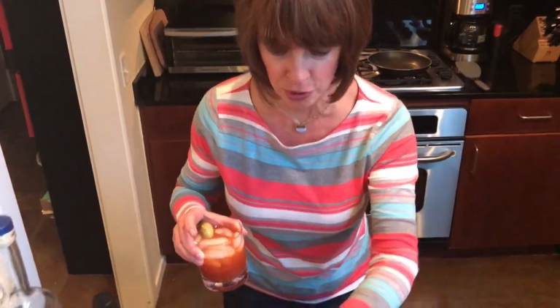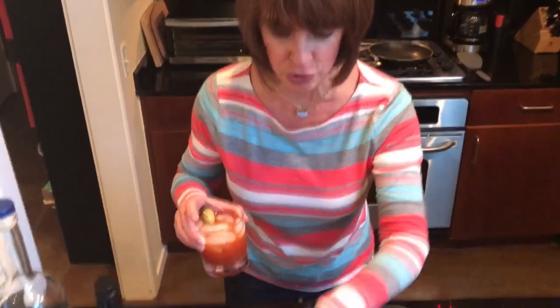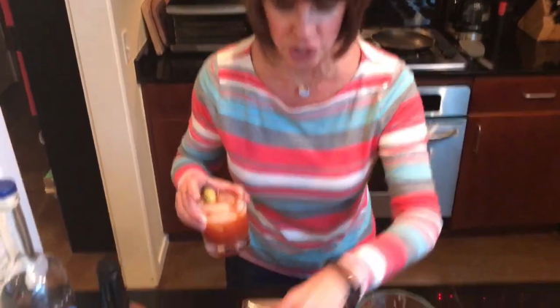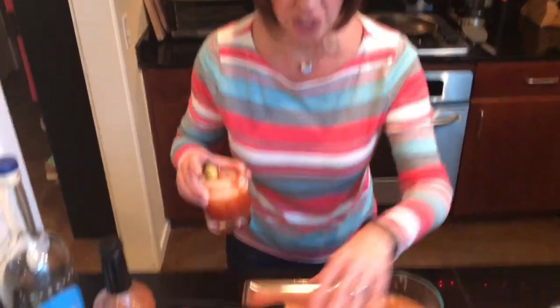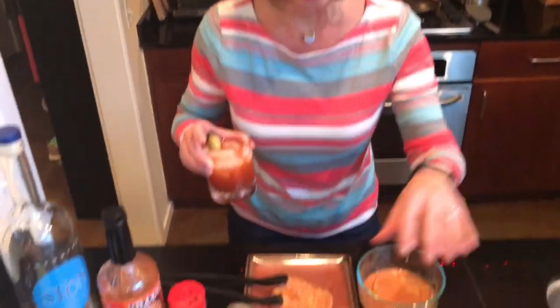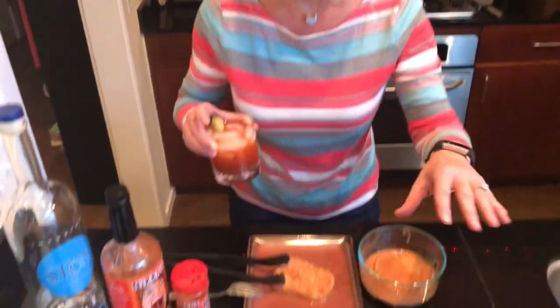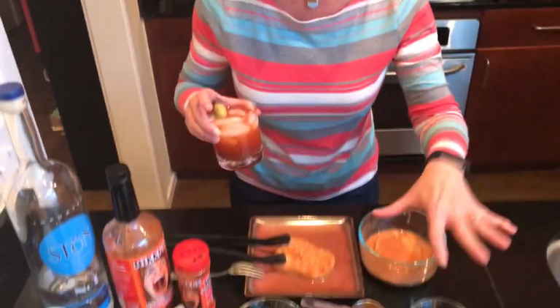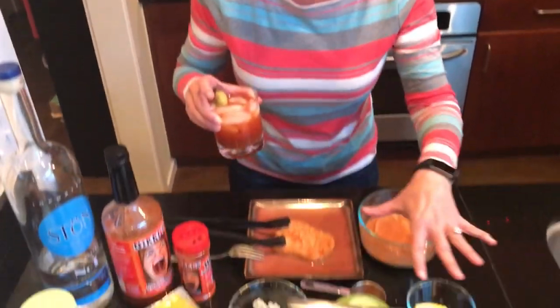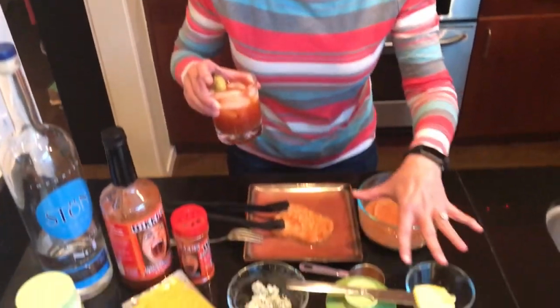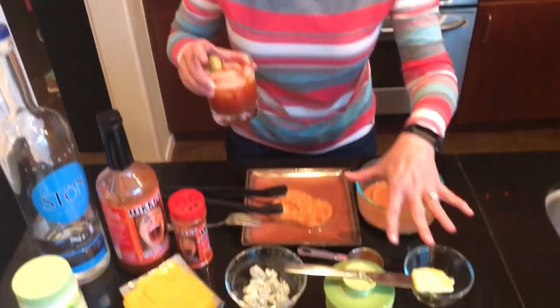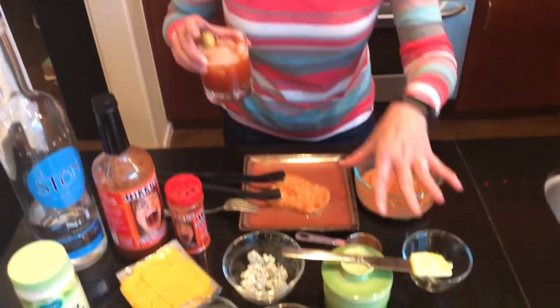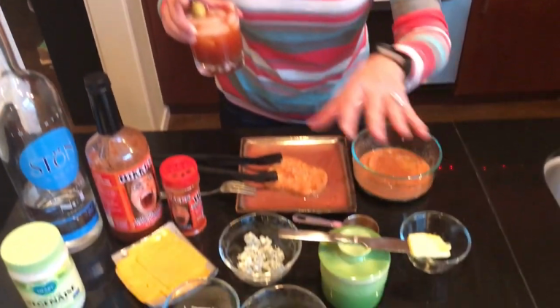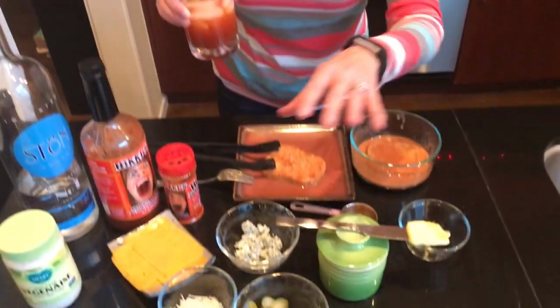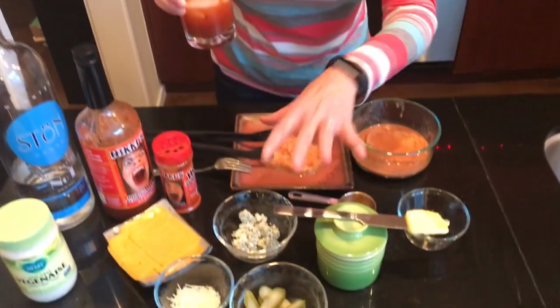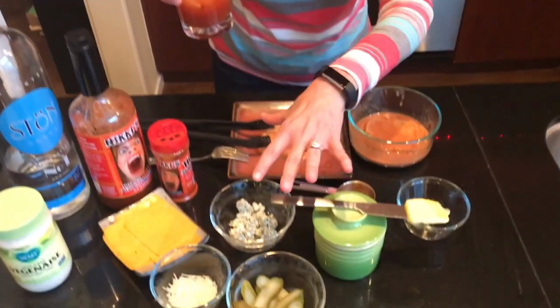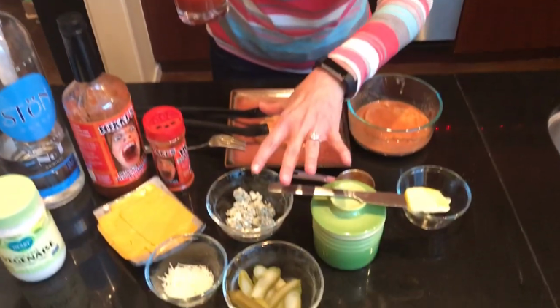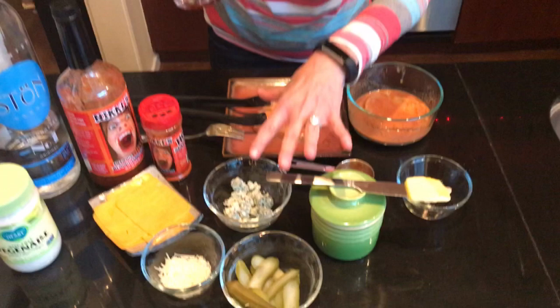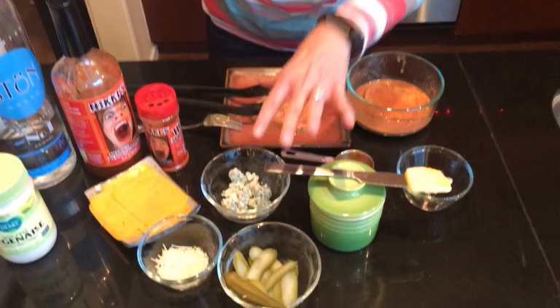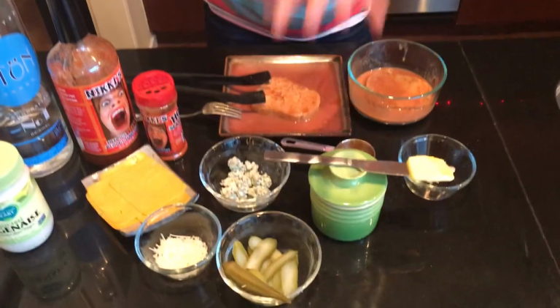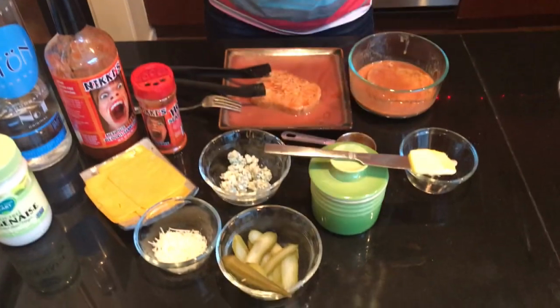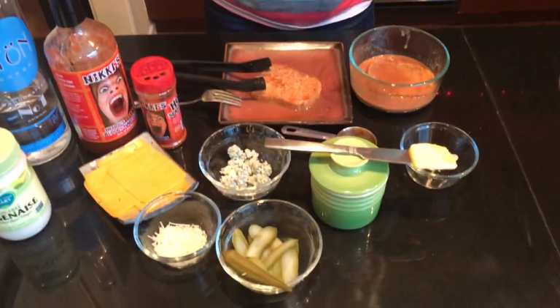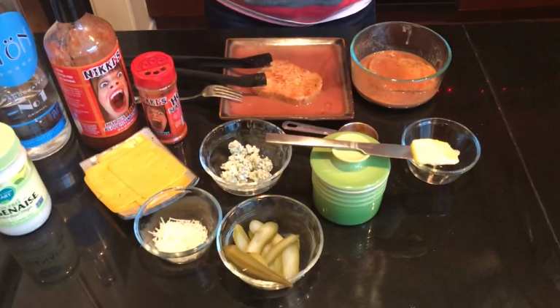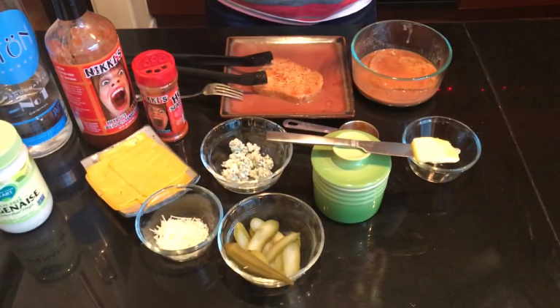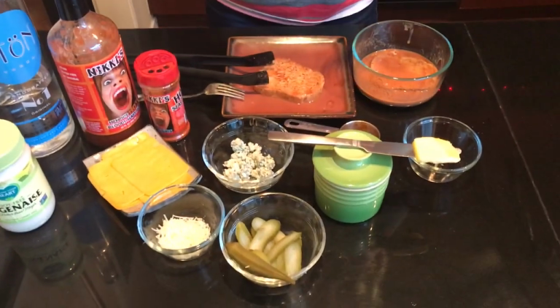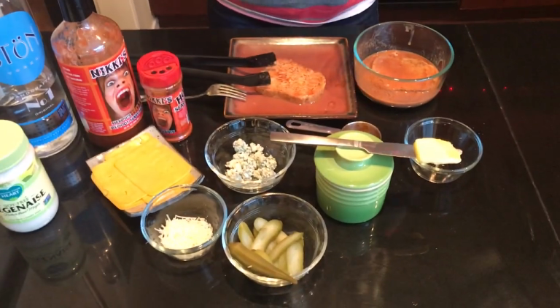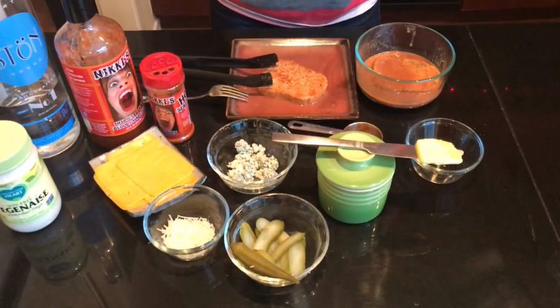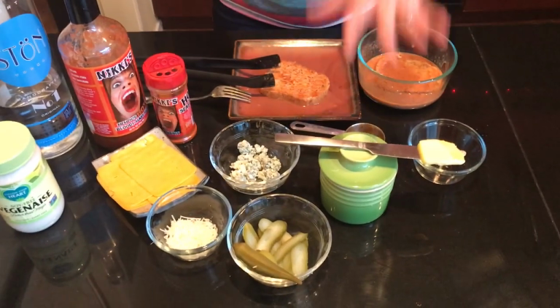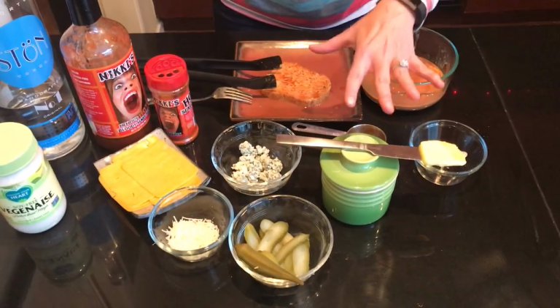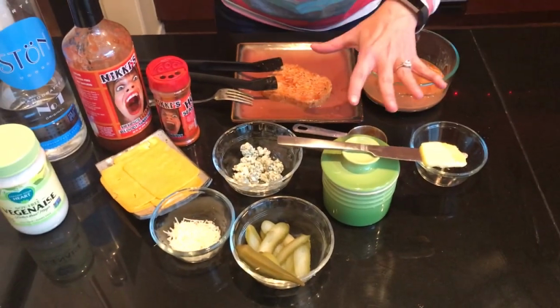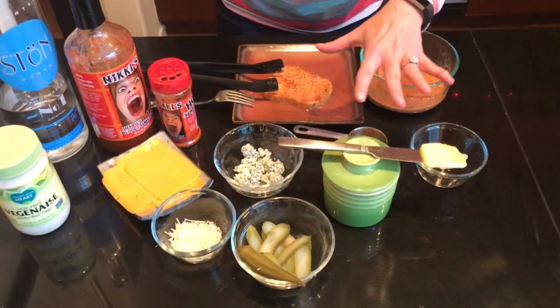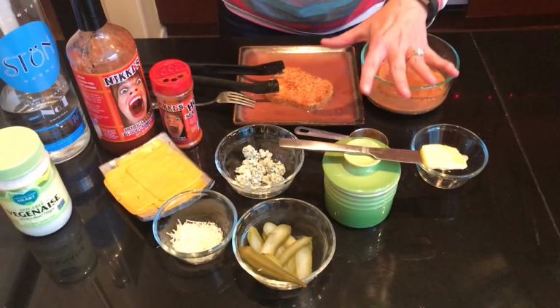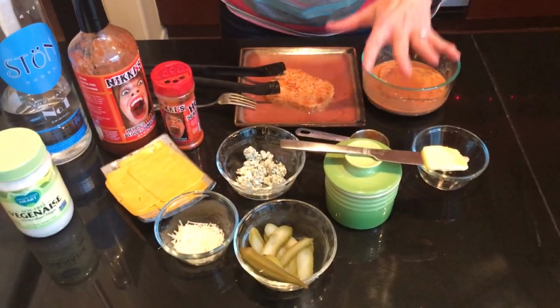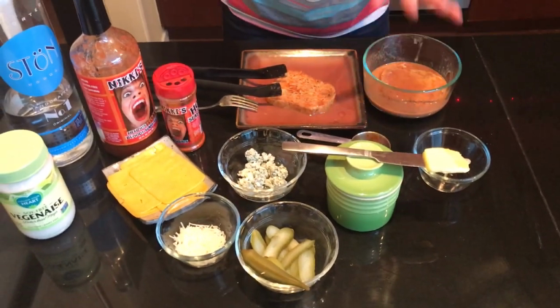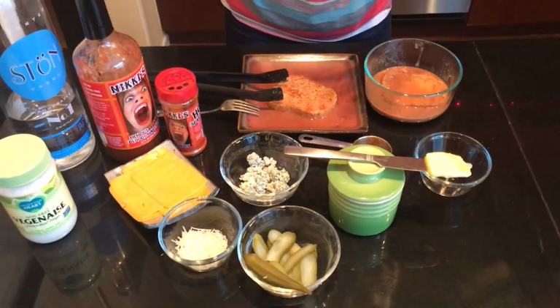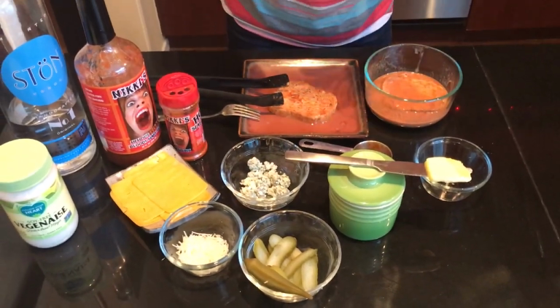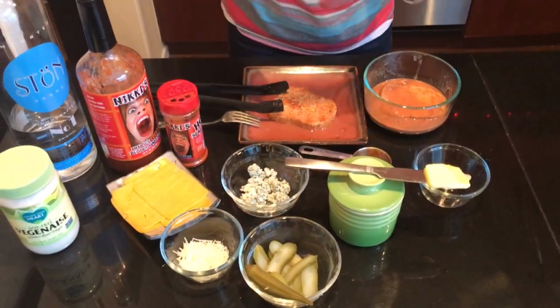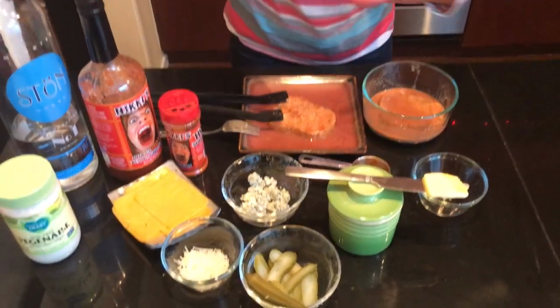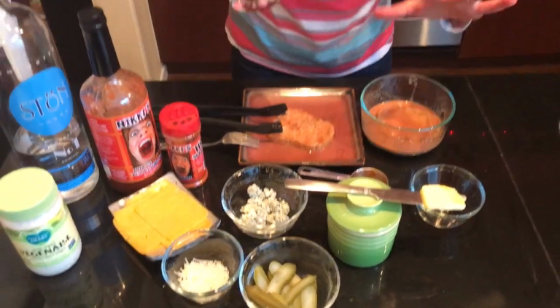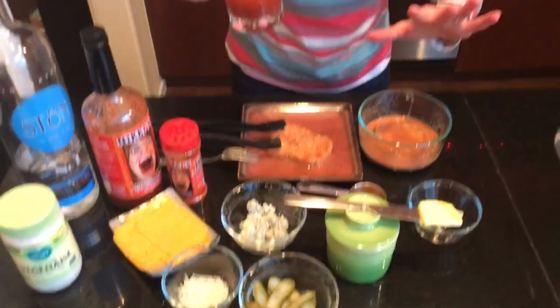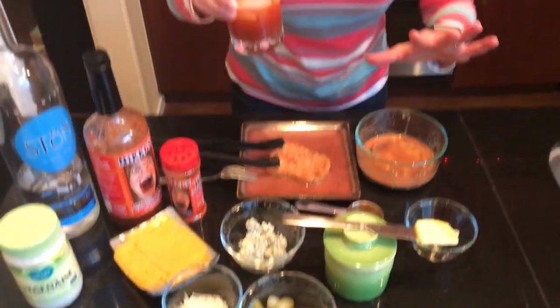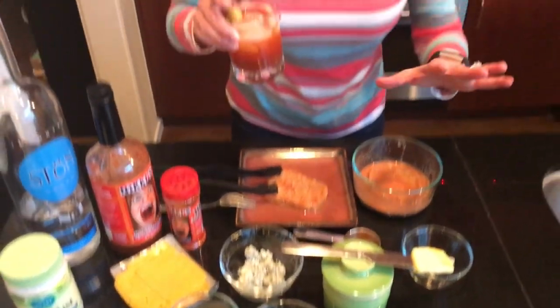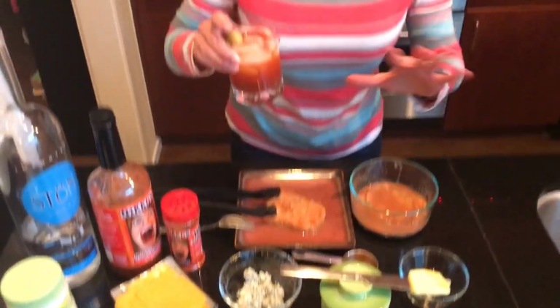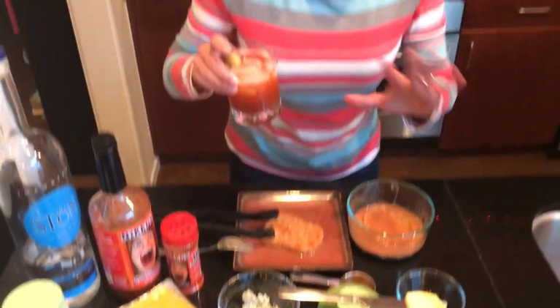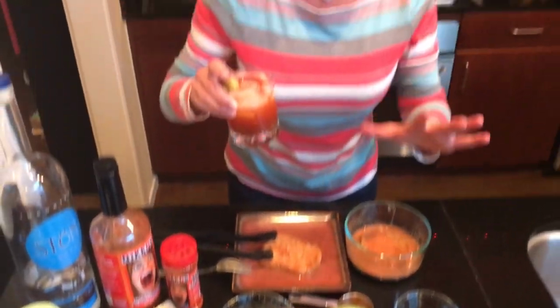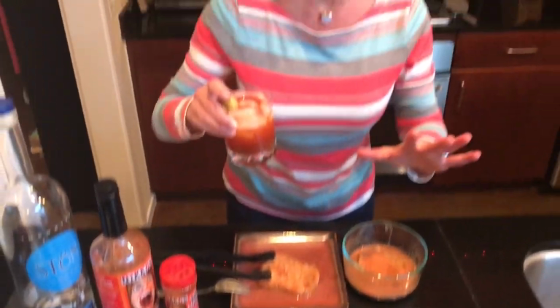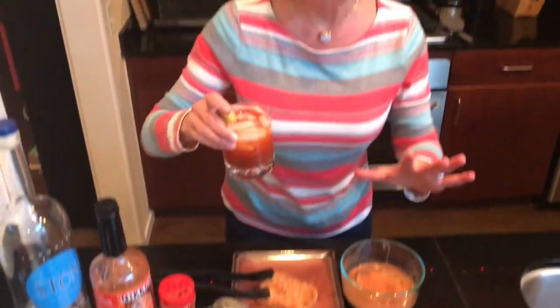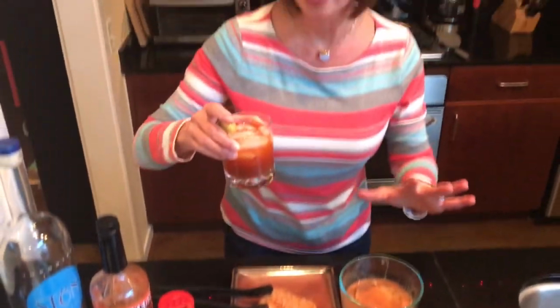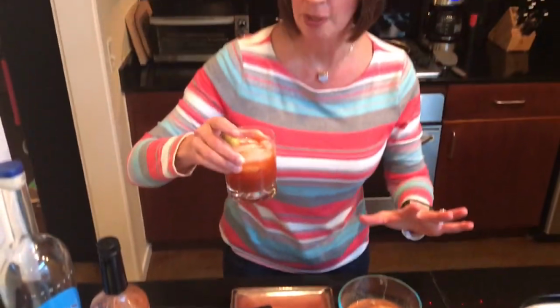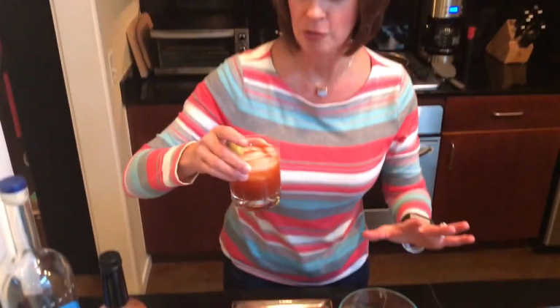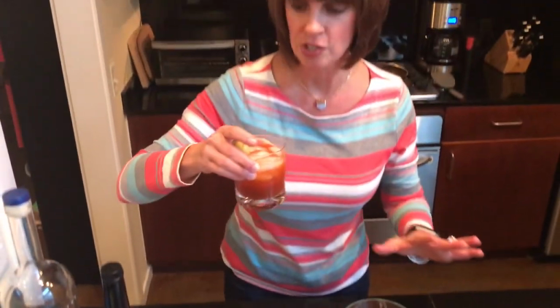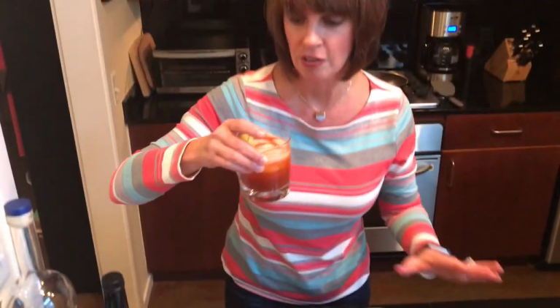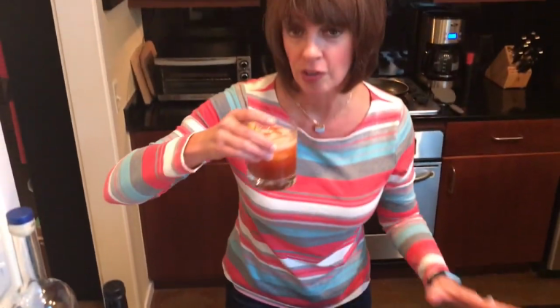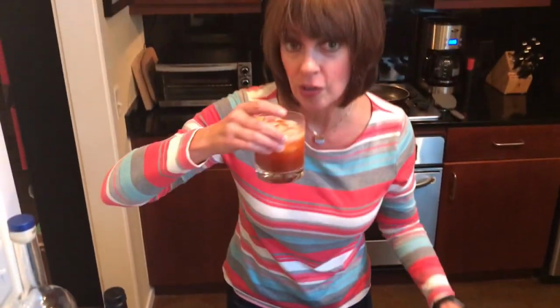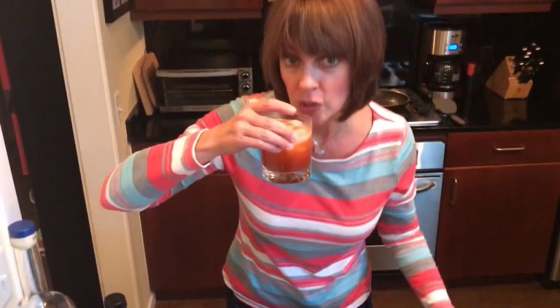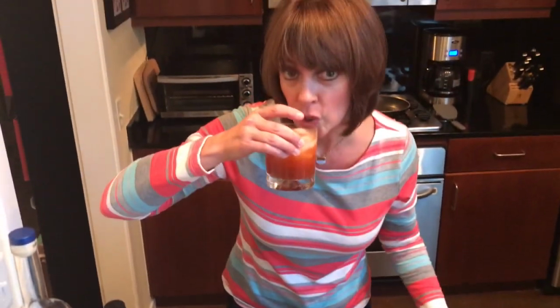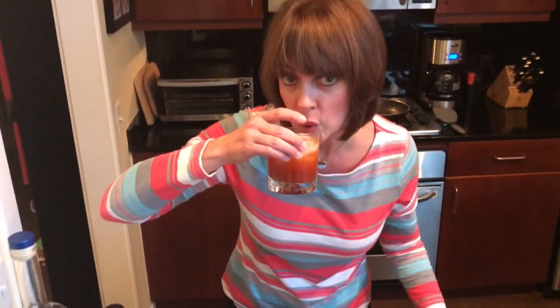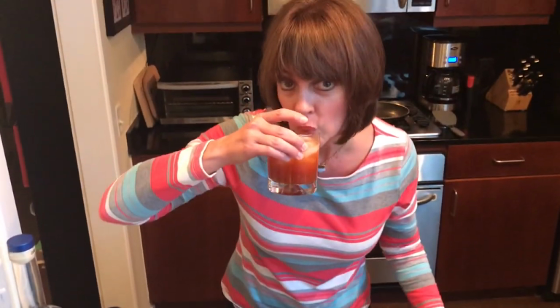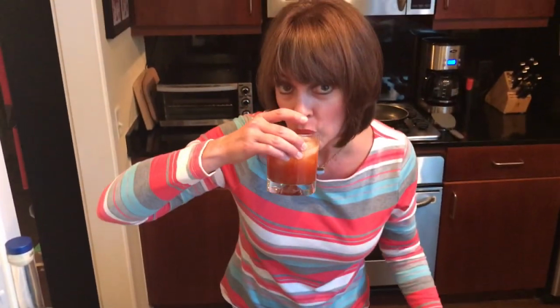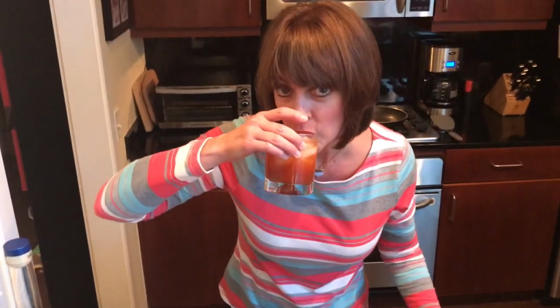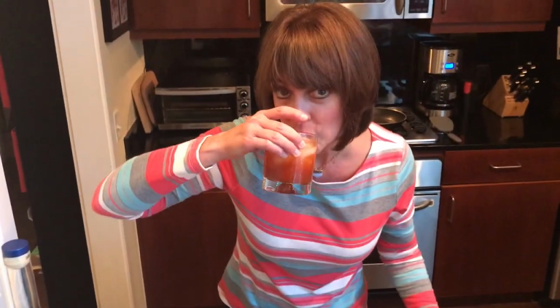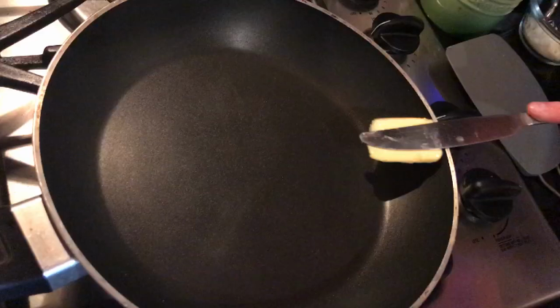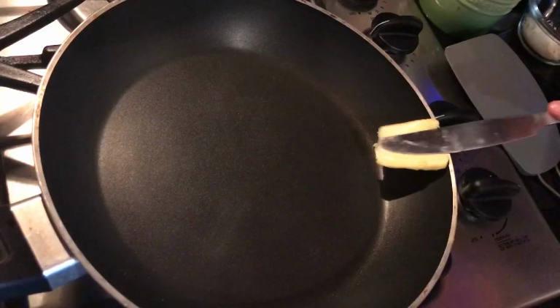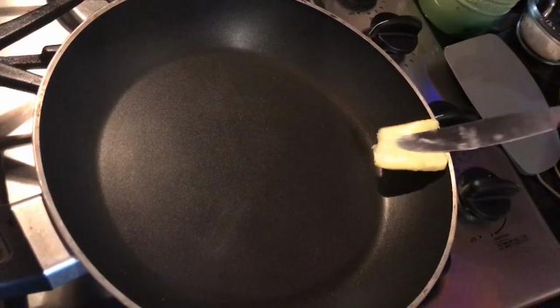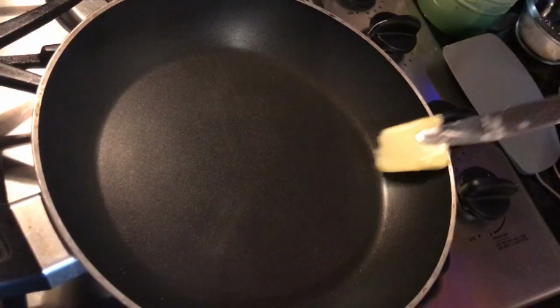Delicious ingredients: blue cheese, Parmesan, pickles, butter — we're going to make the most amazing sandwich ever.